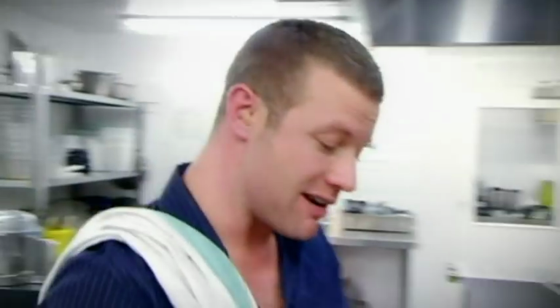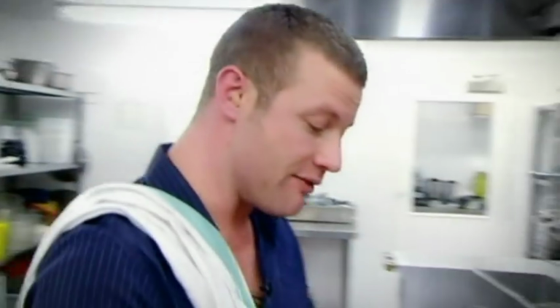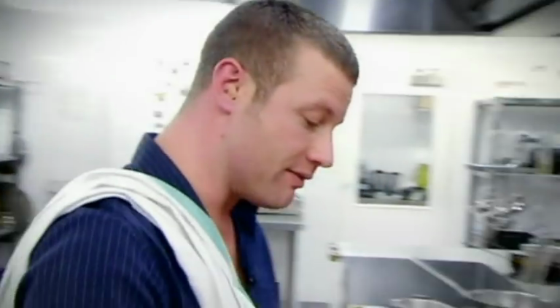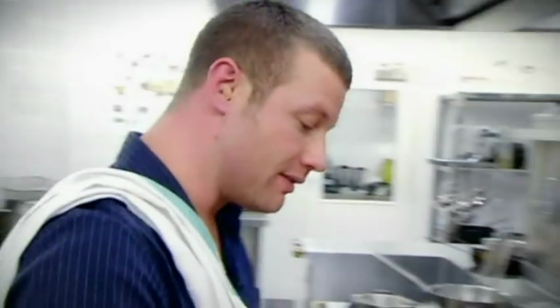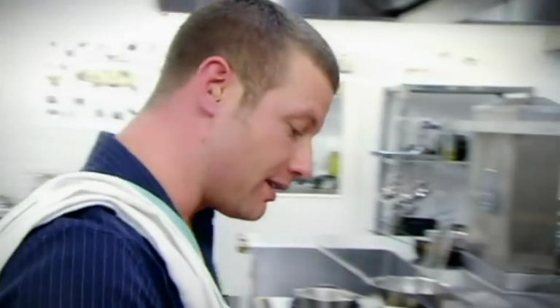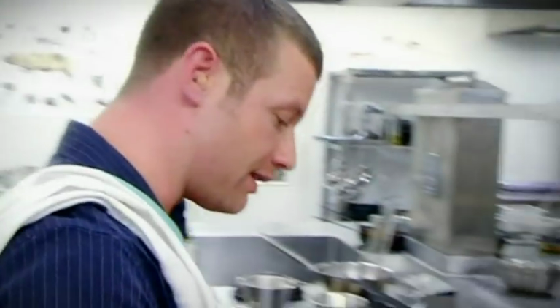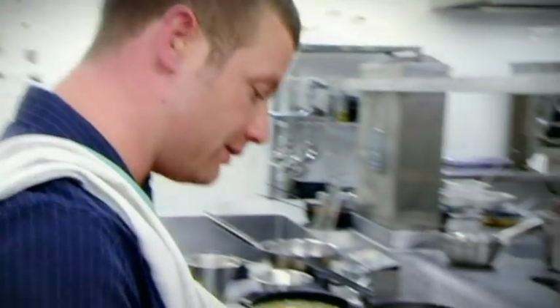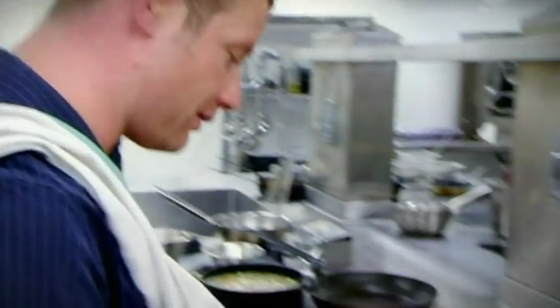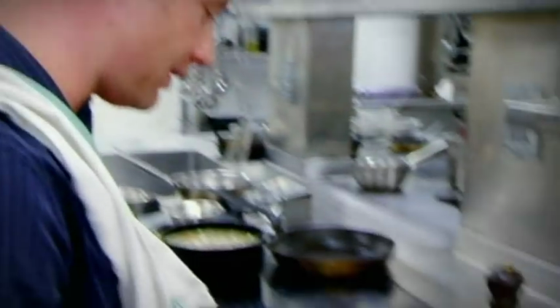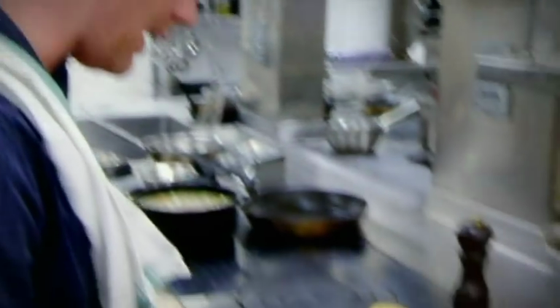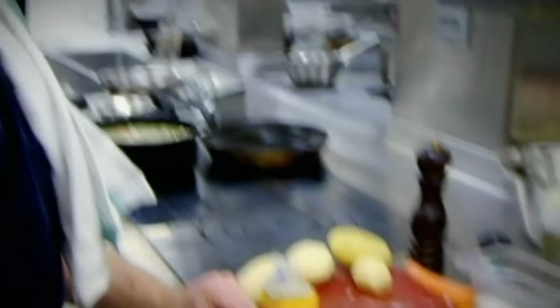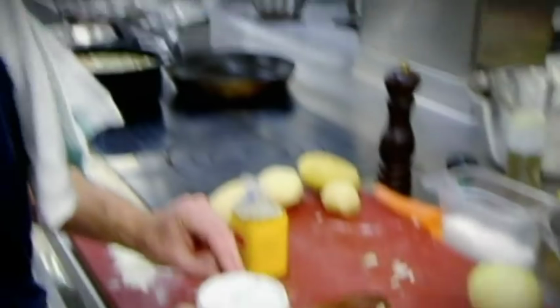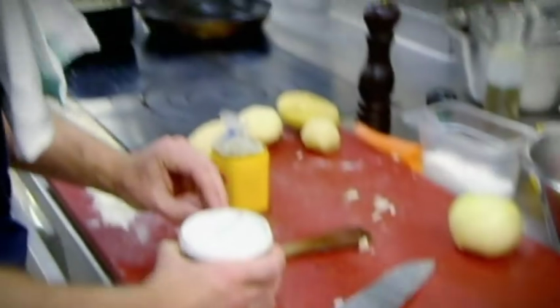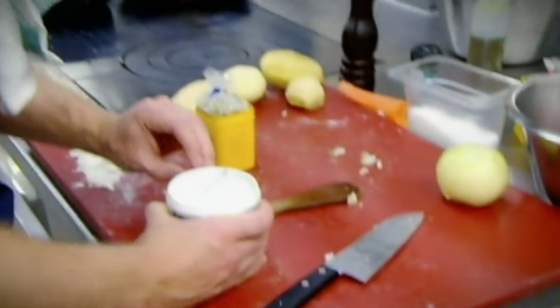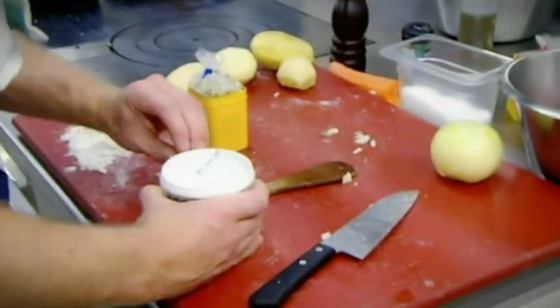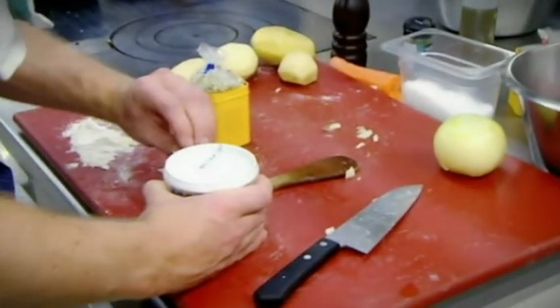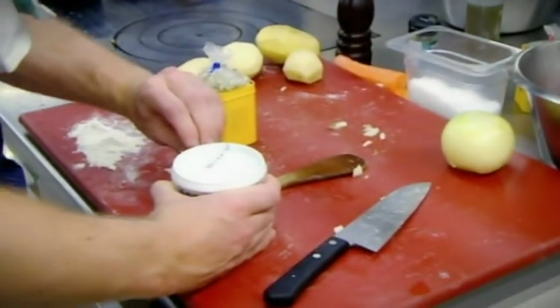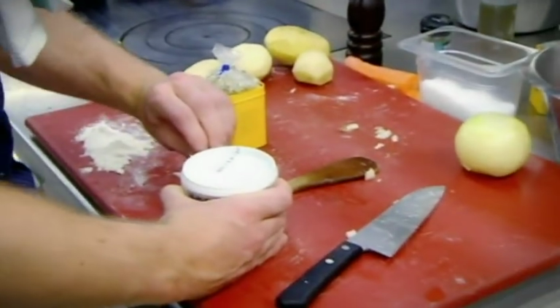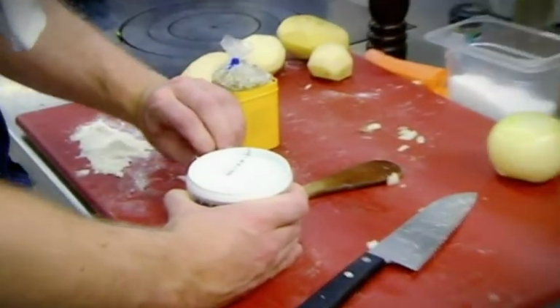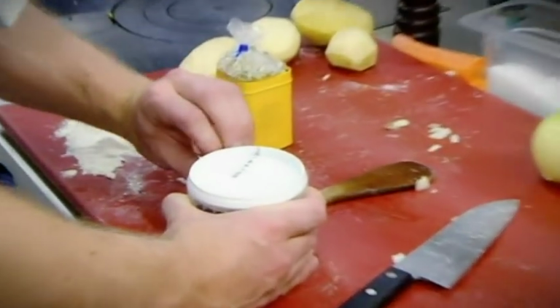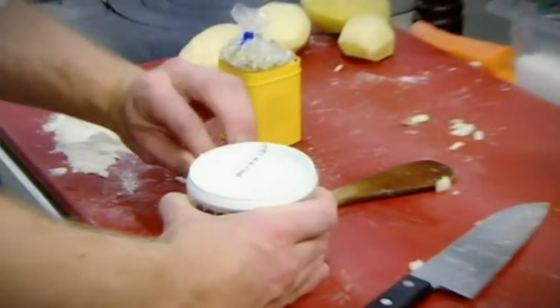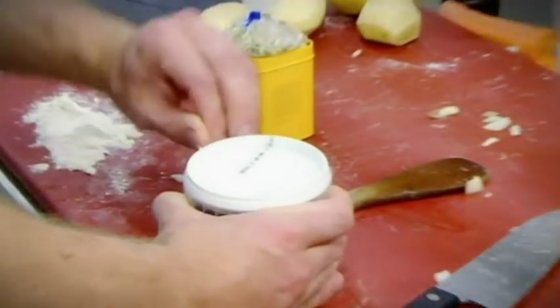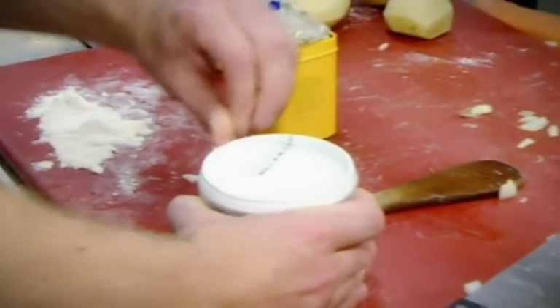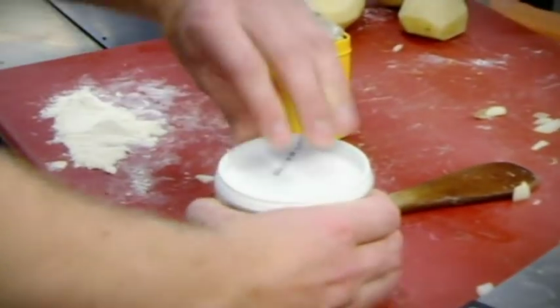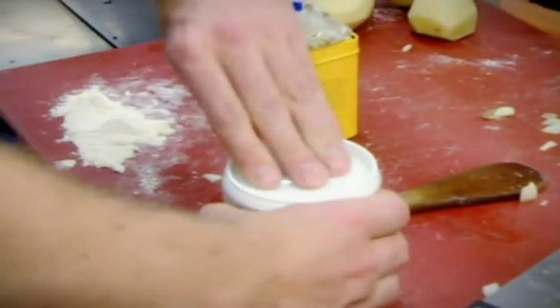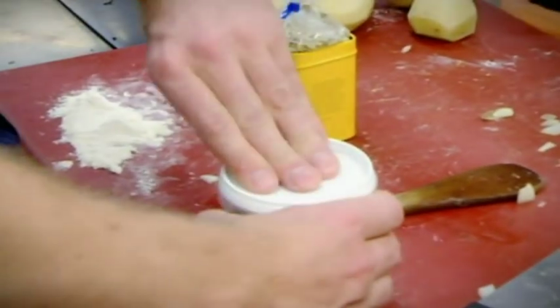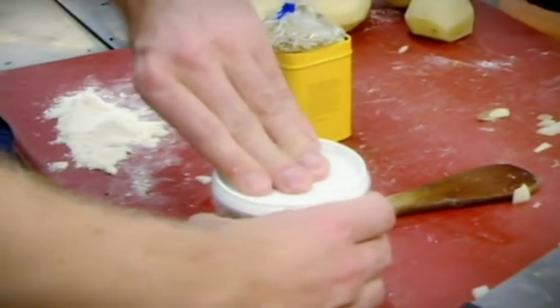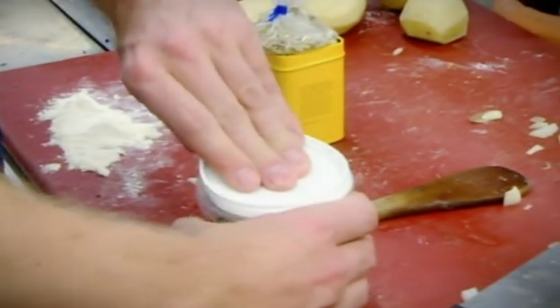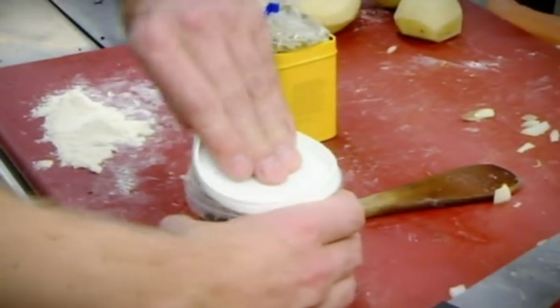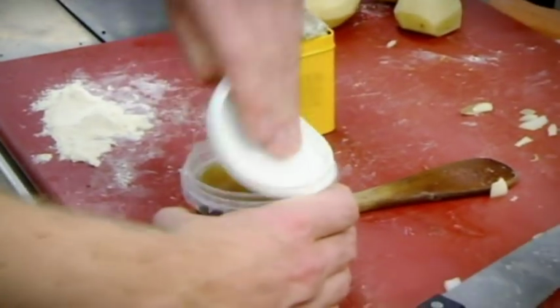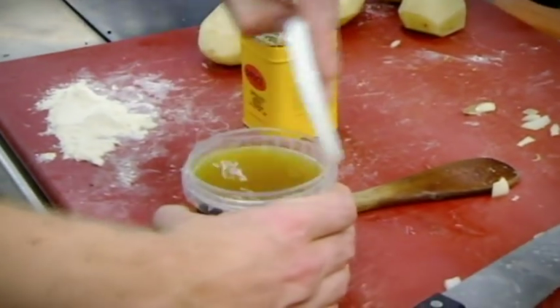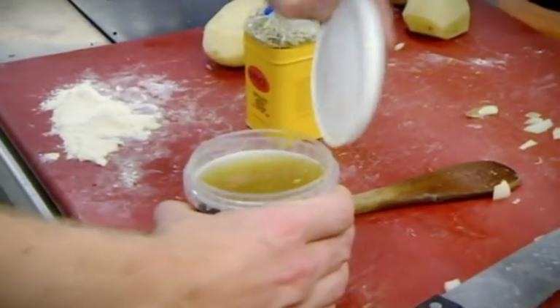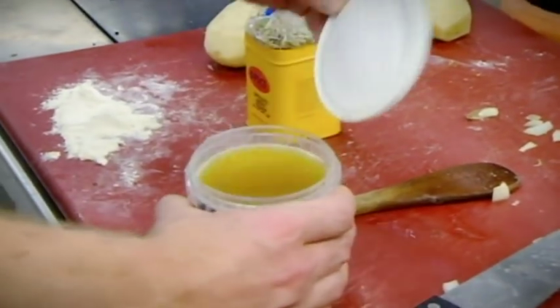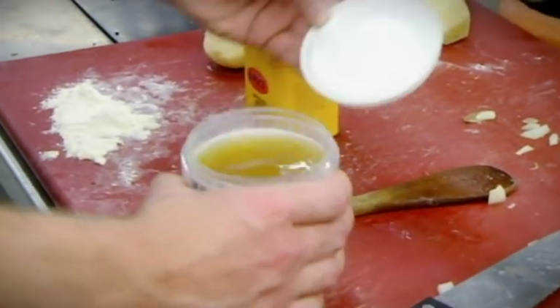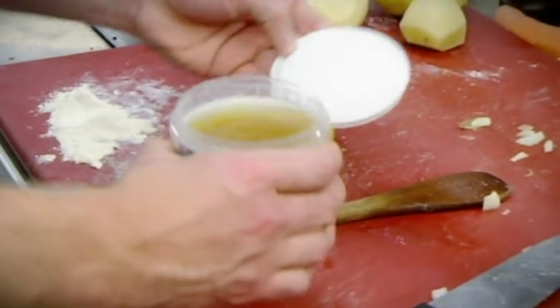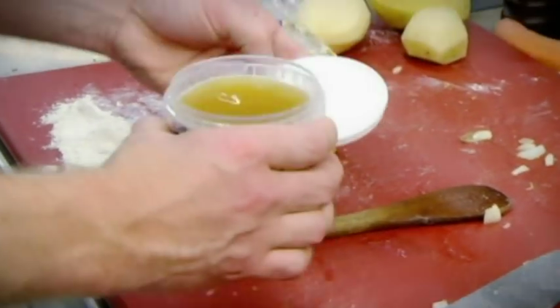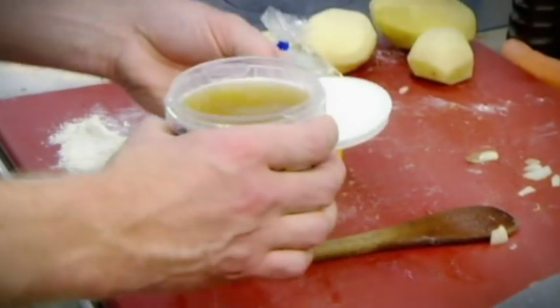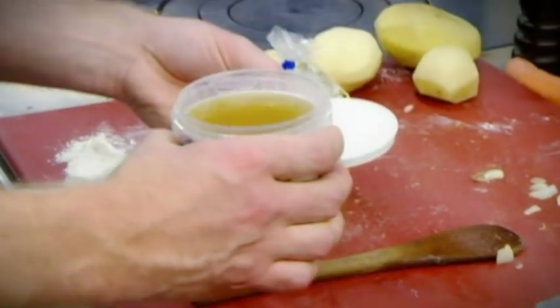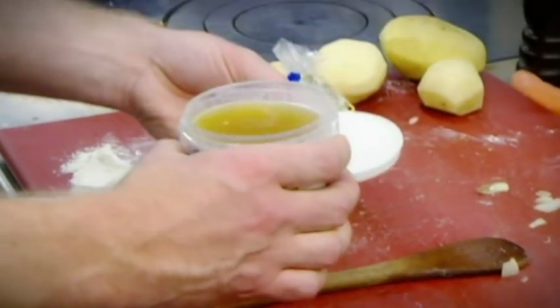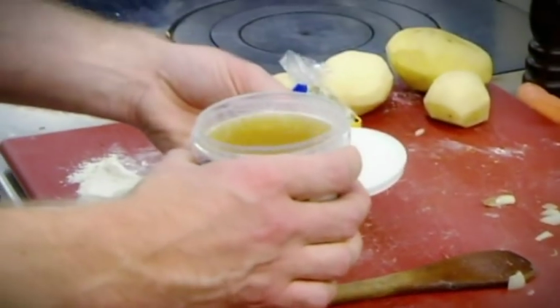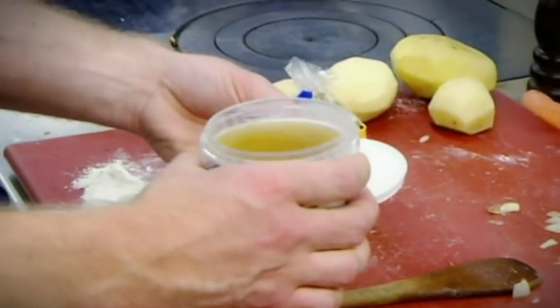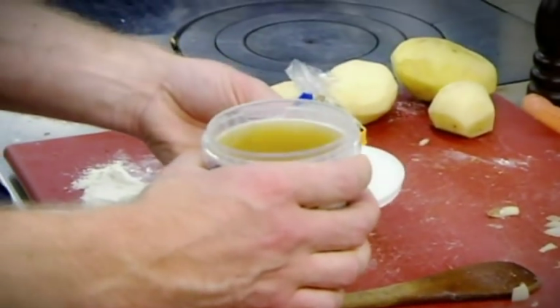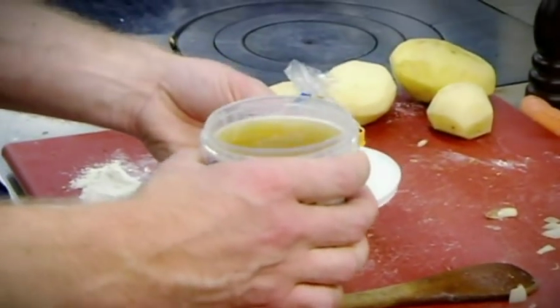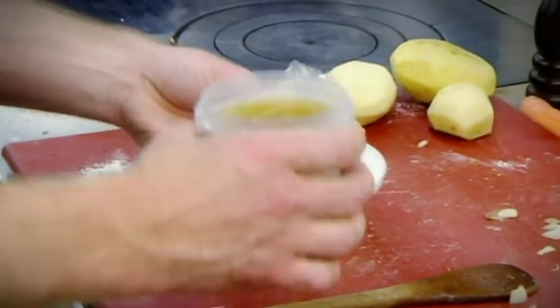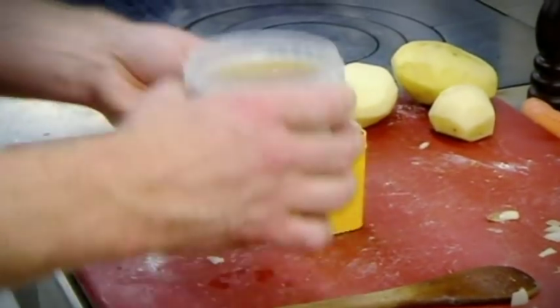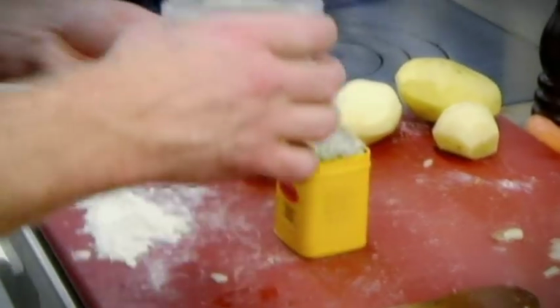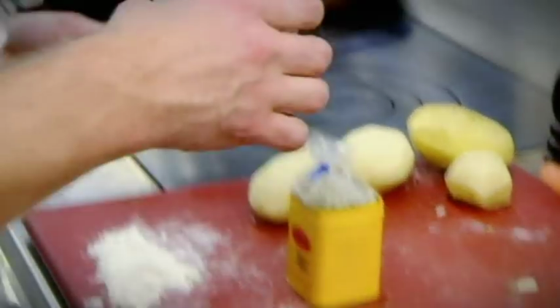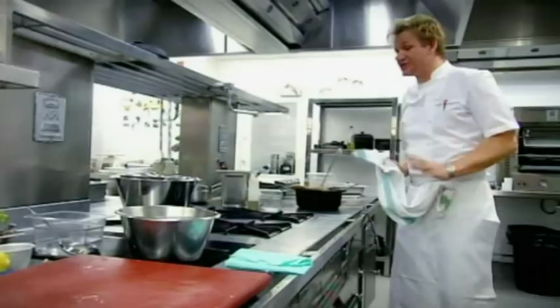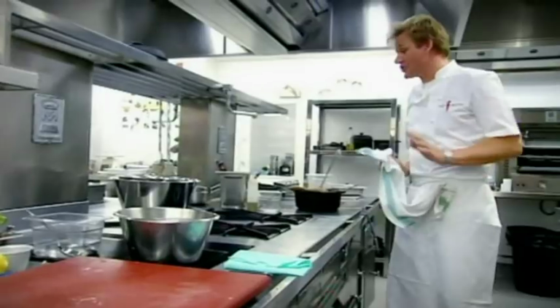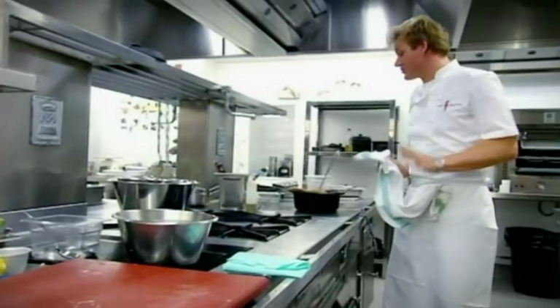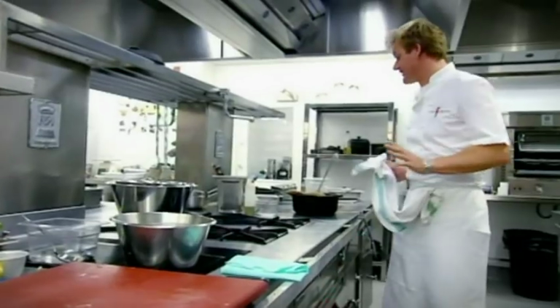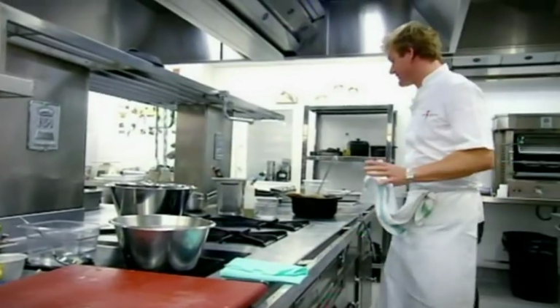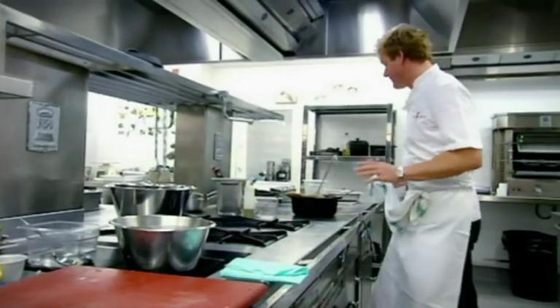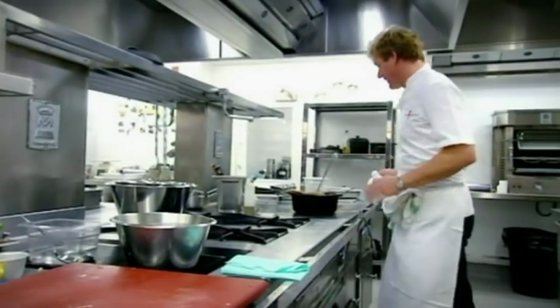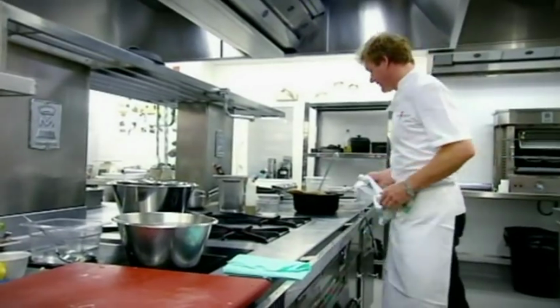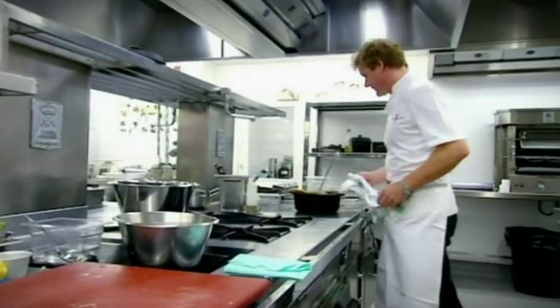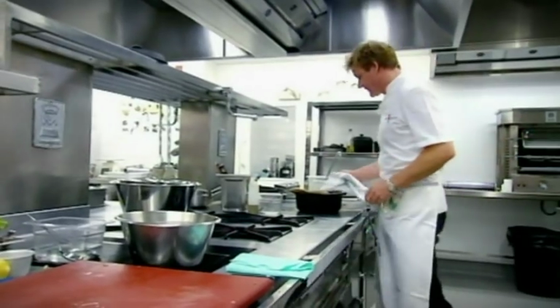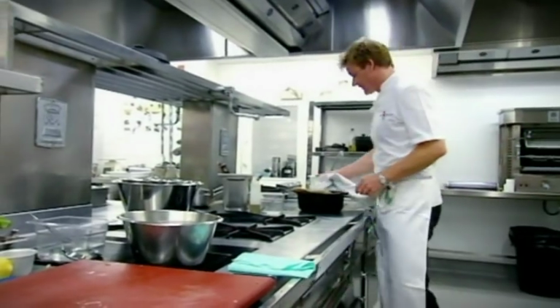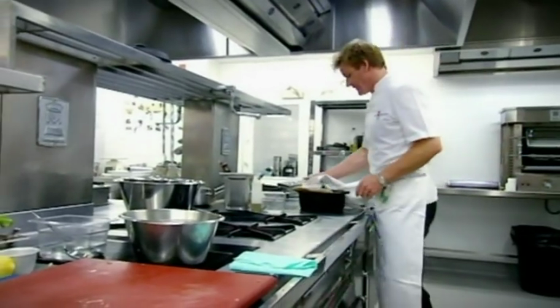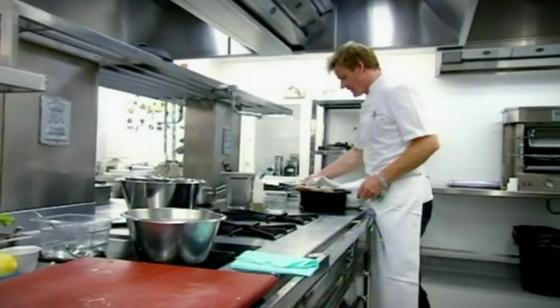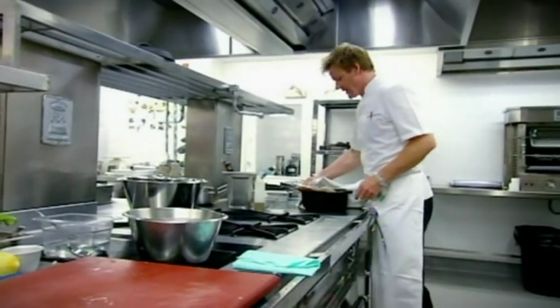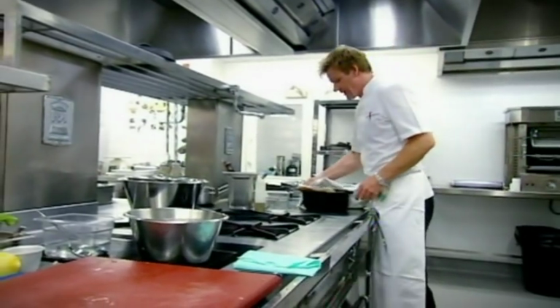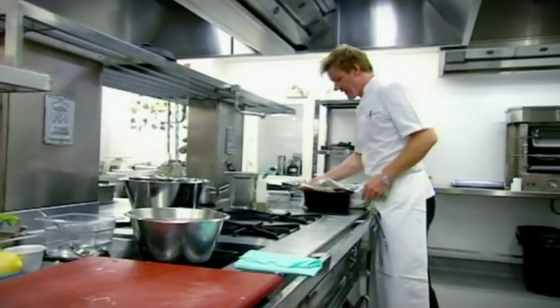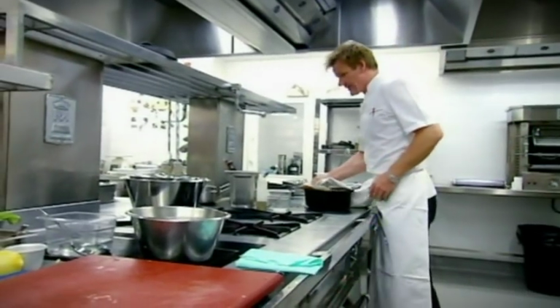Oh no, Dermot. I'm freaking out a little bit. I'm going to put some more stock in. Really? Is that alright? Yeah, of course. Listen, this is your recipe. I know, but — you know that.